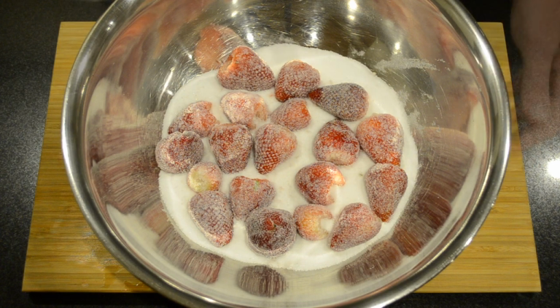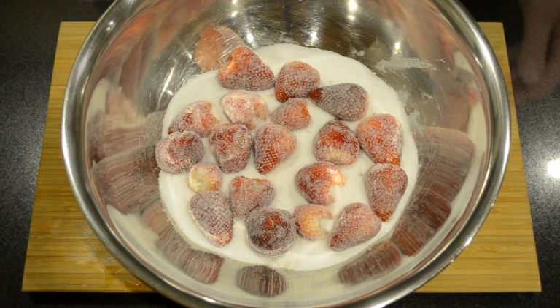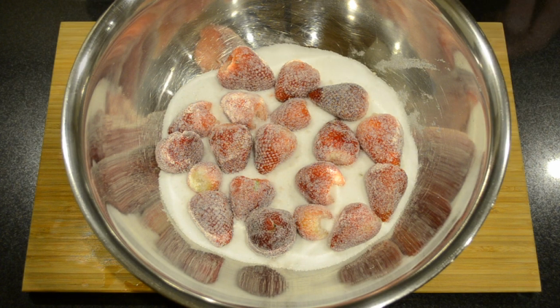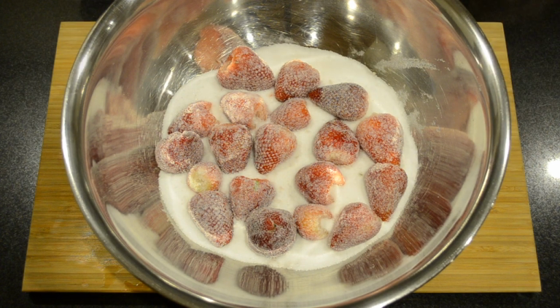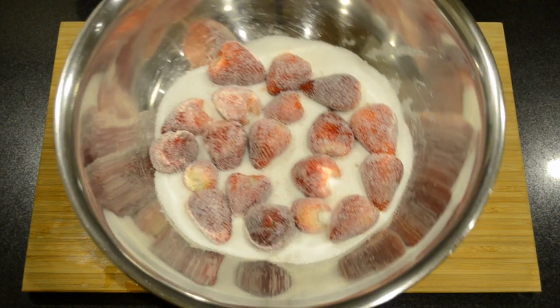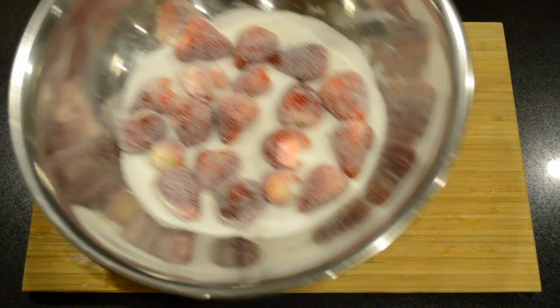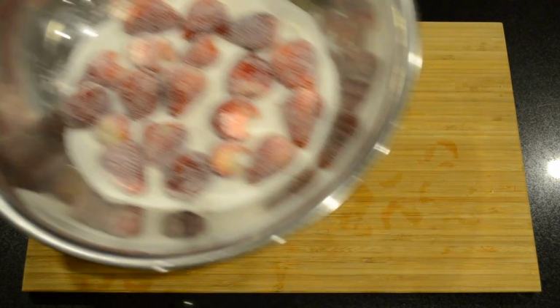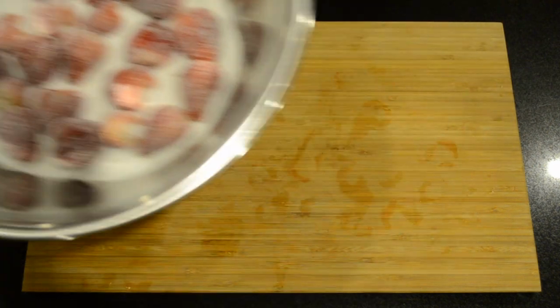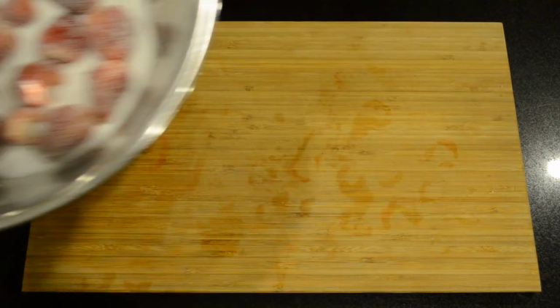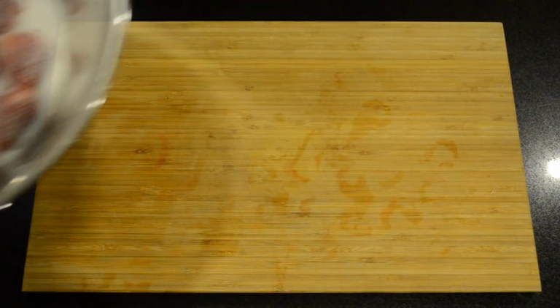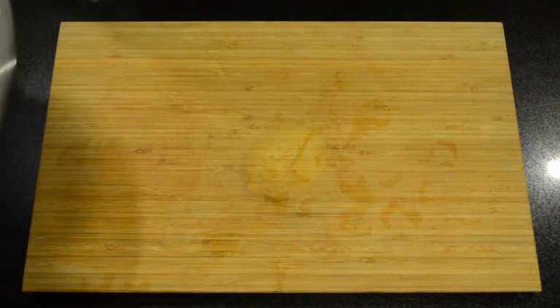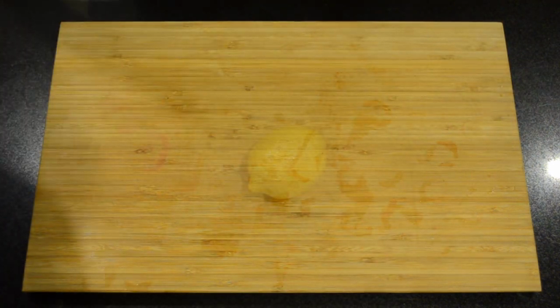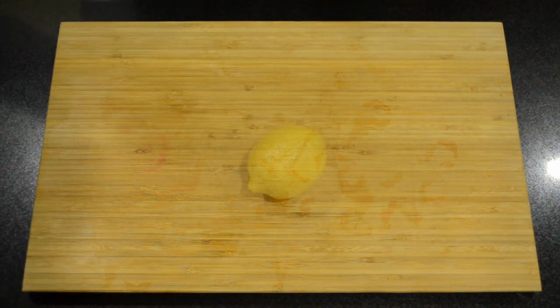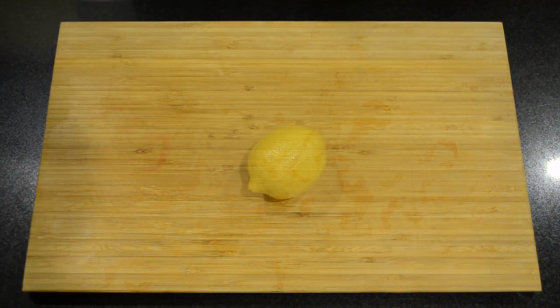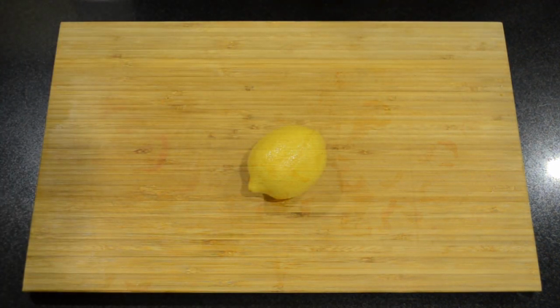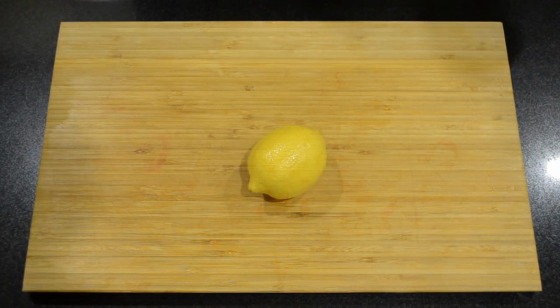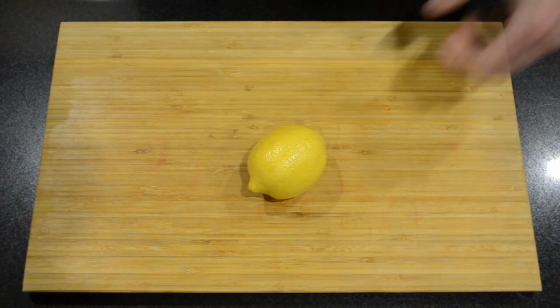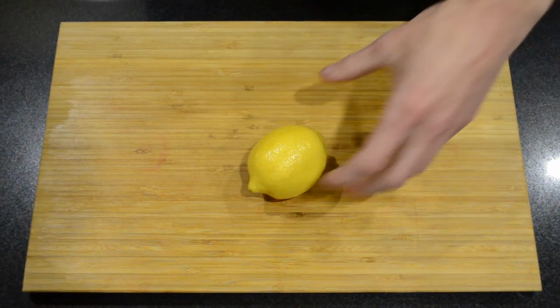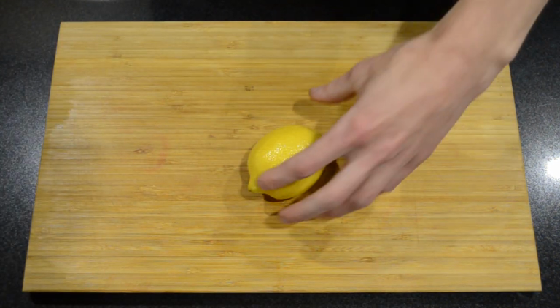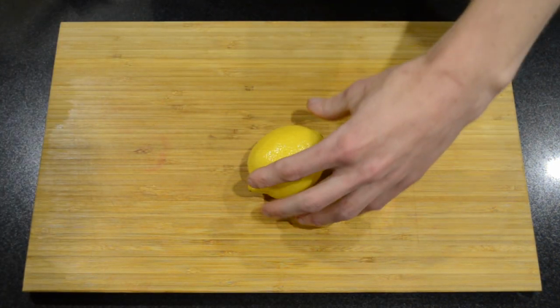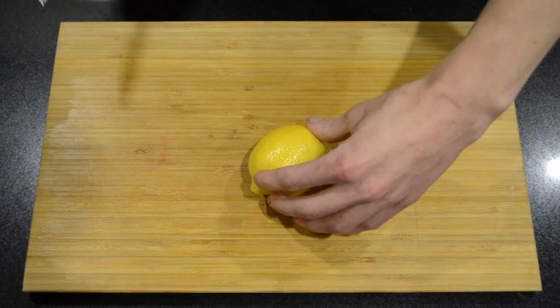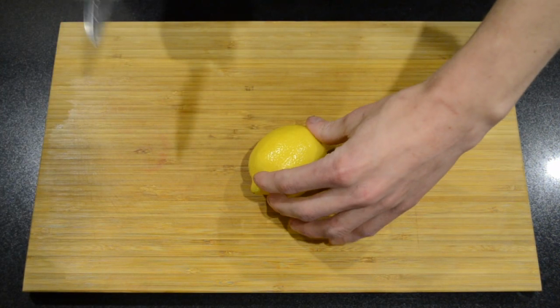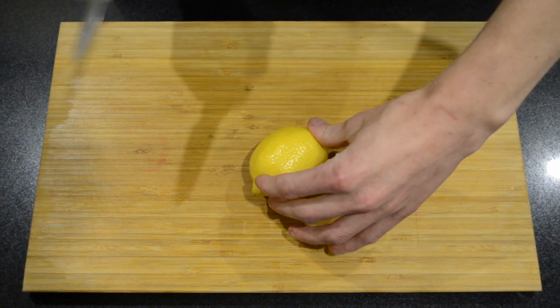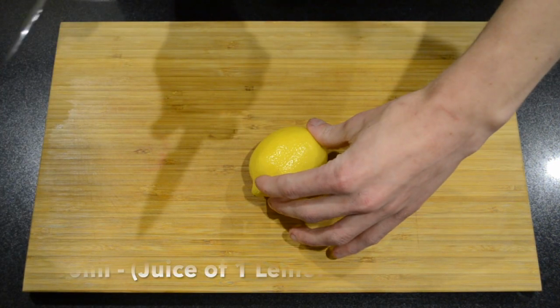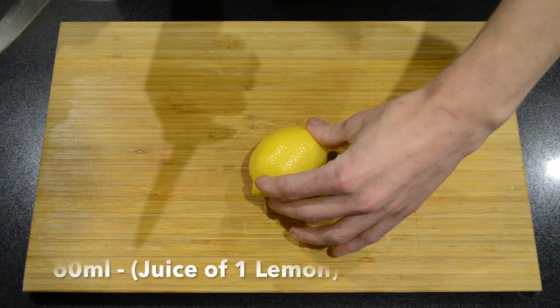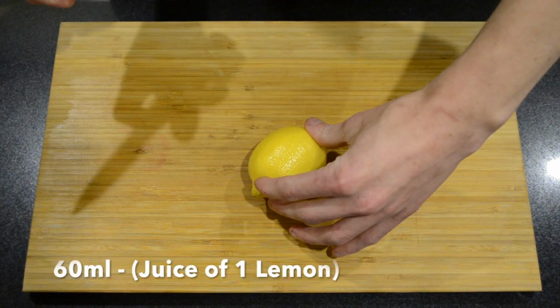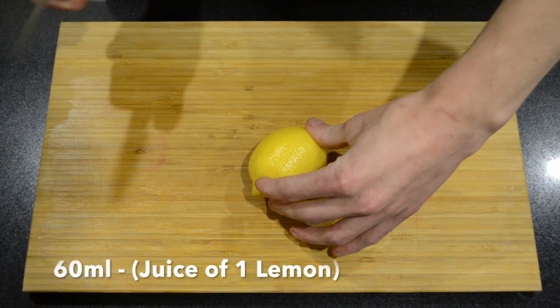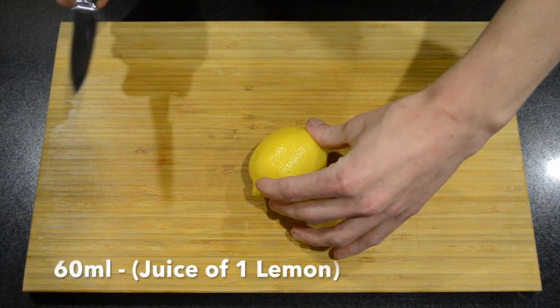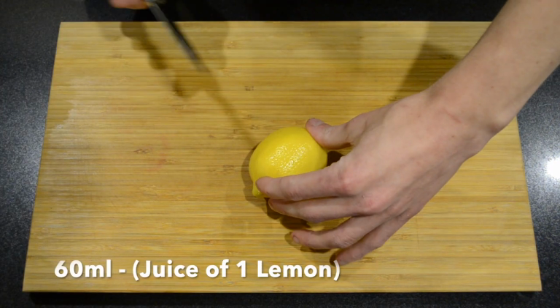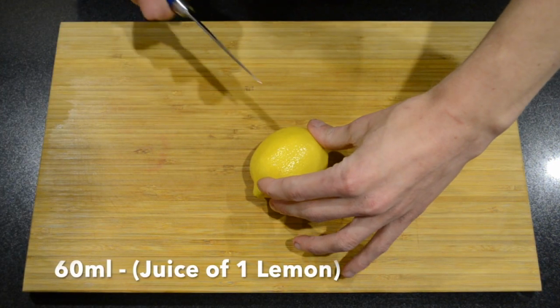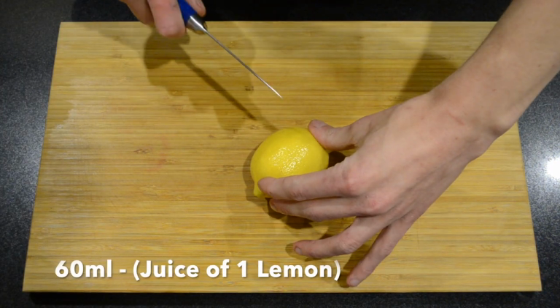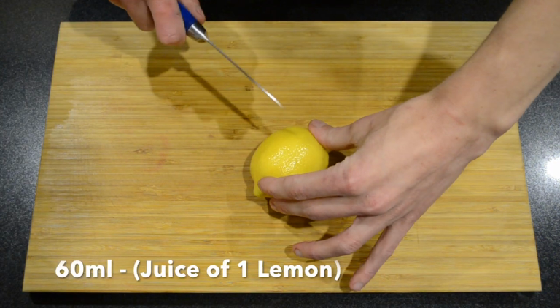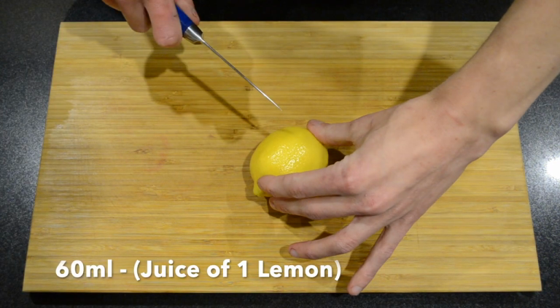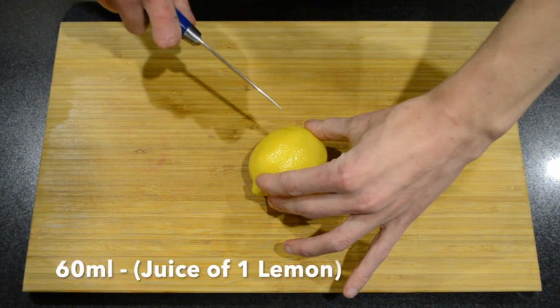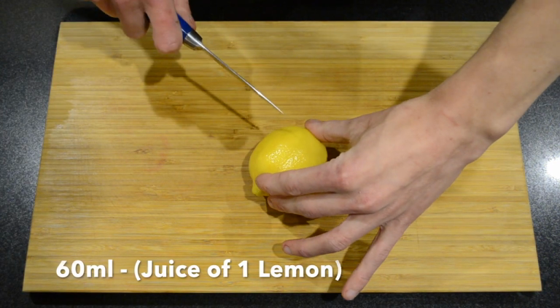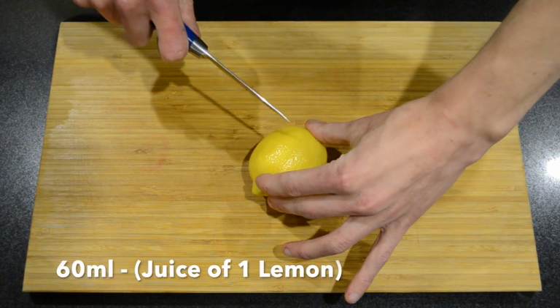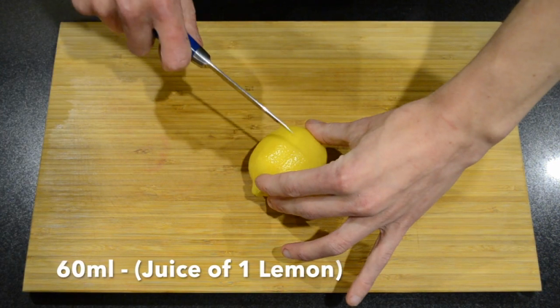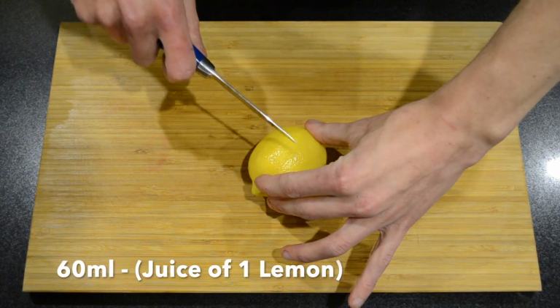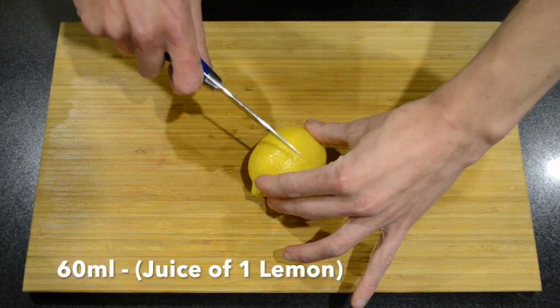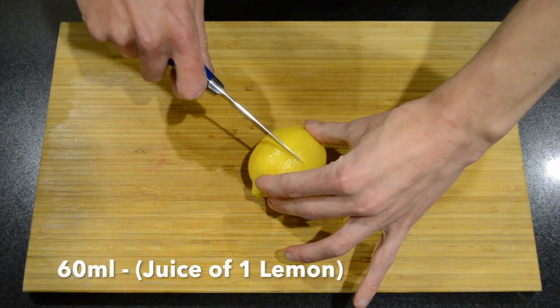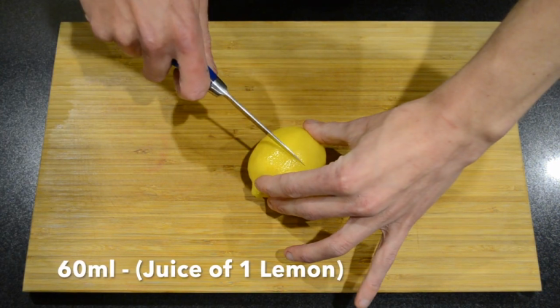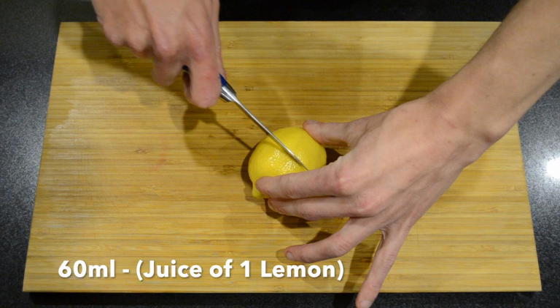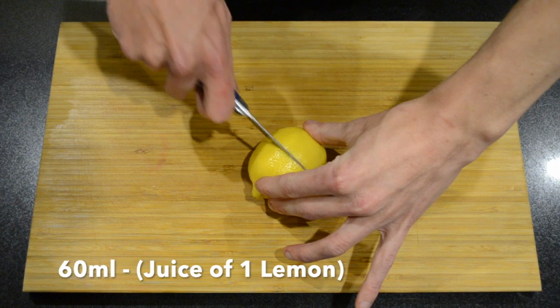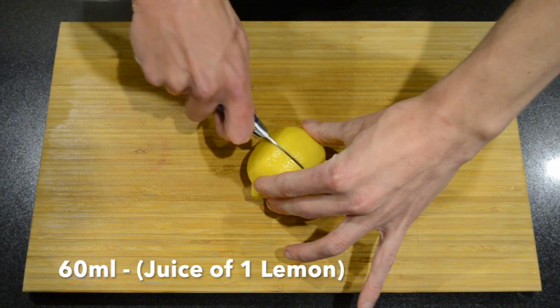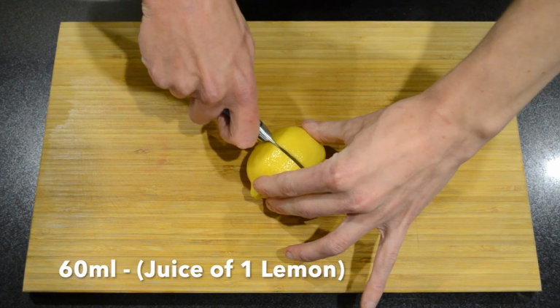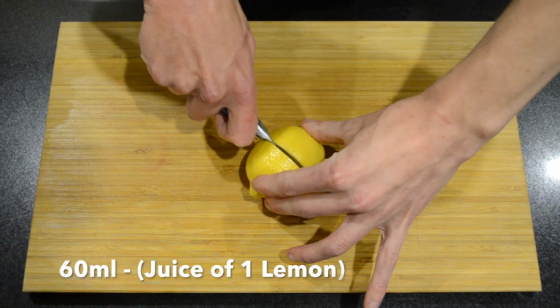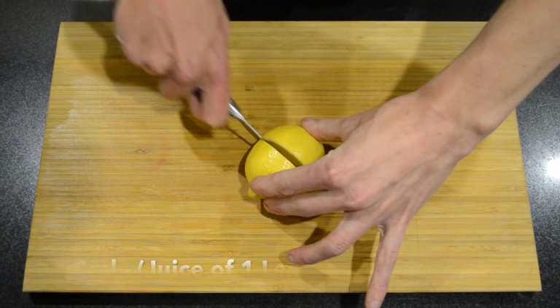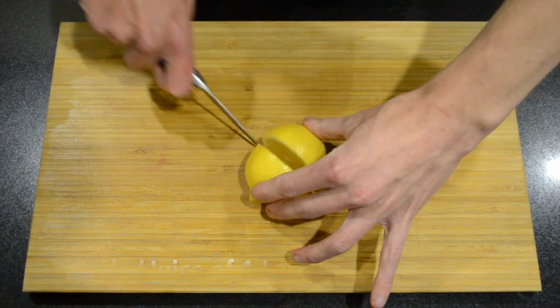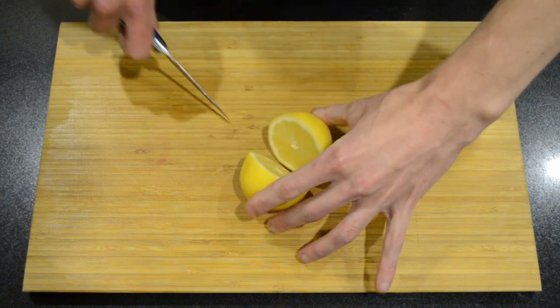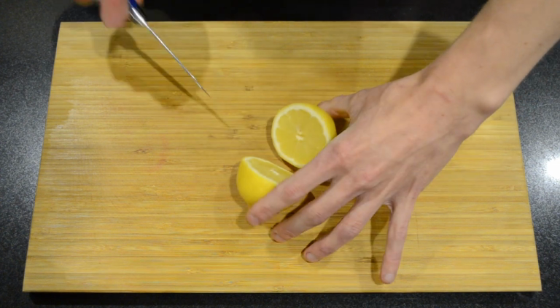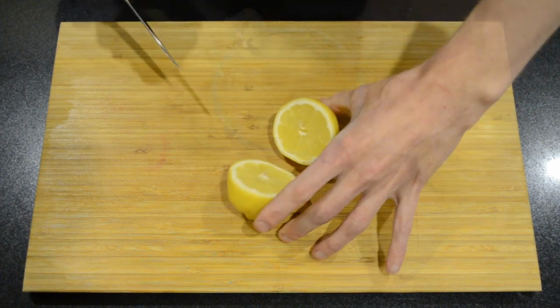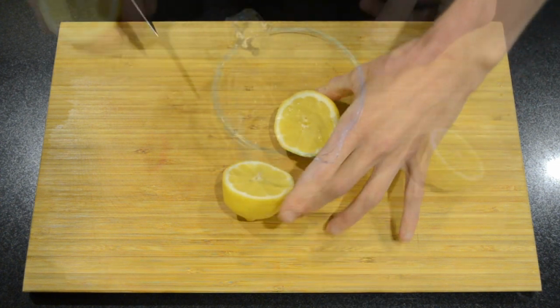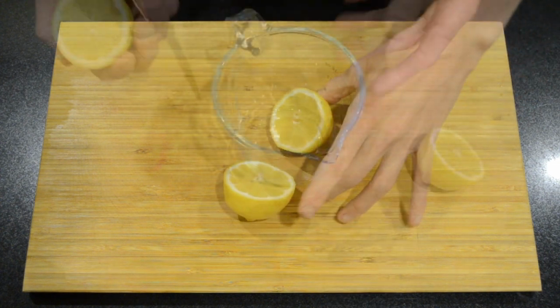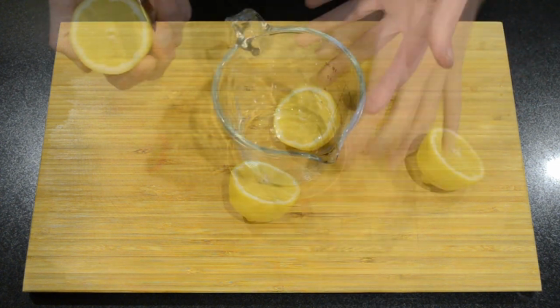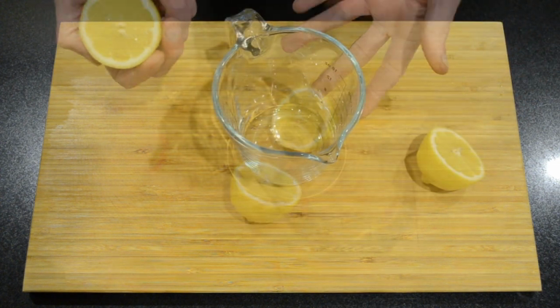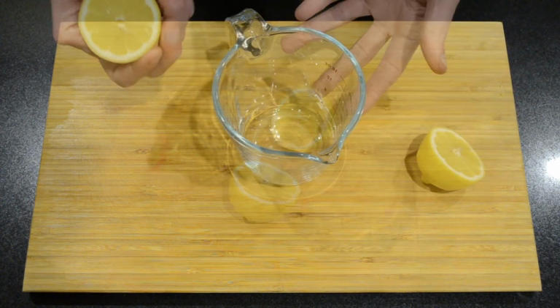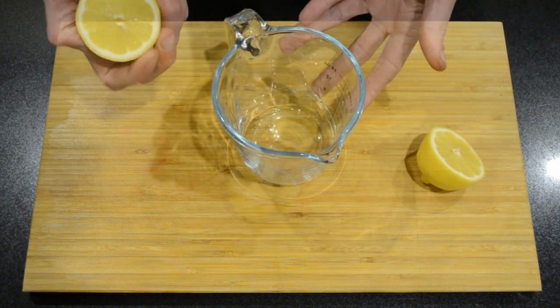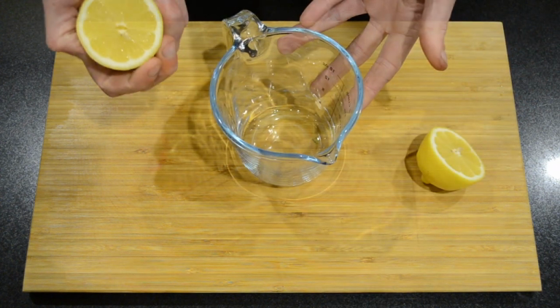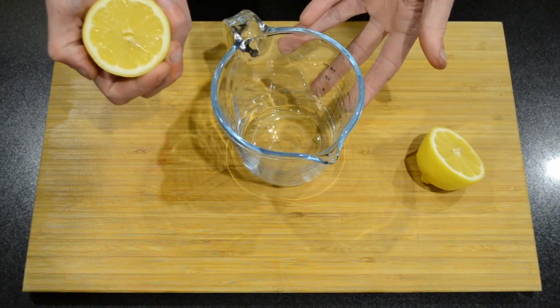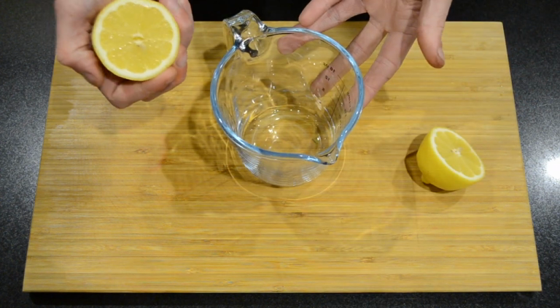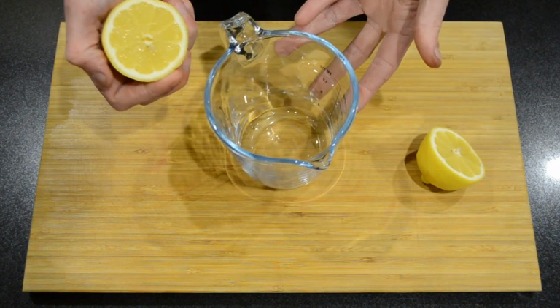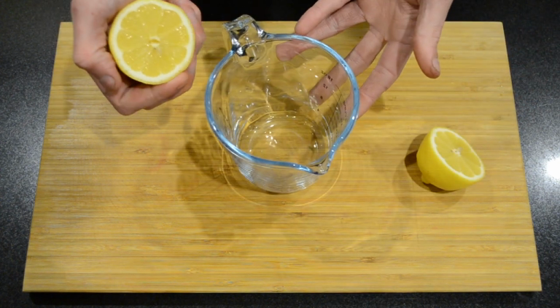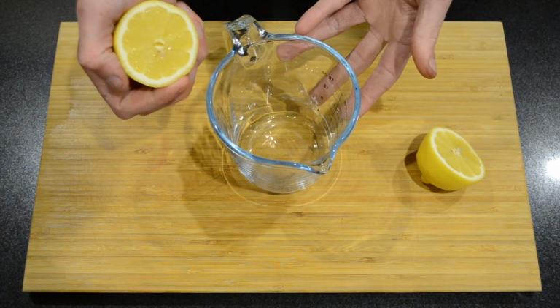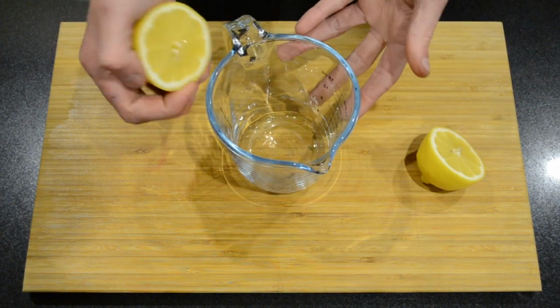We're going to put this aside, then with one lemon we're just going to cut it in half and squeeze the juice out.